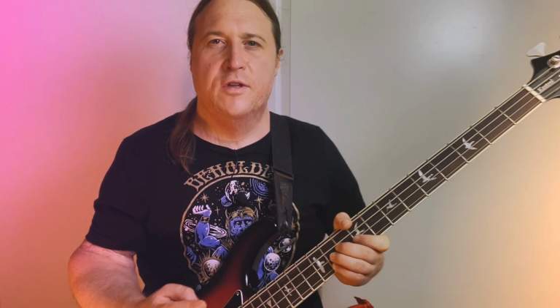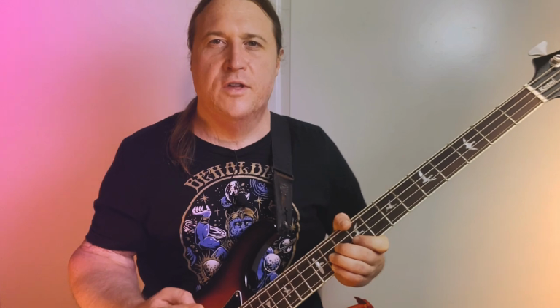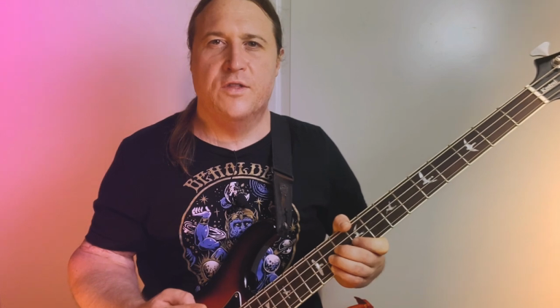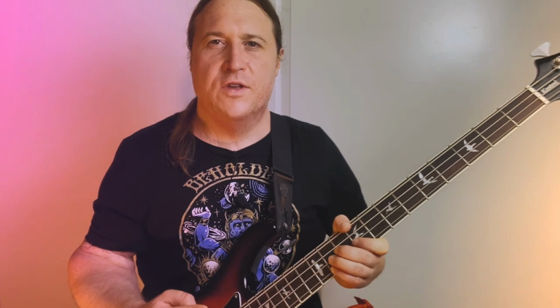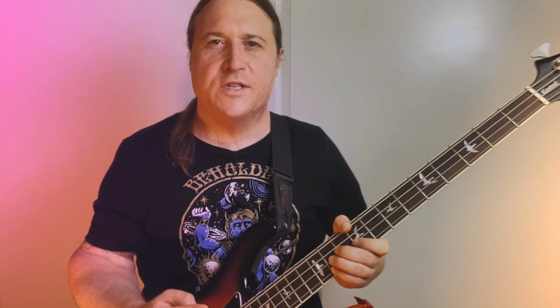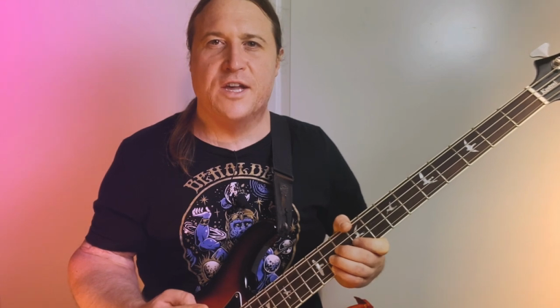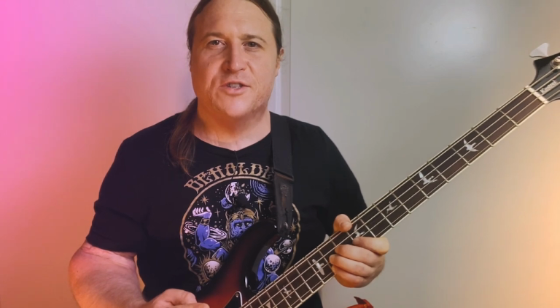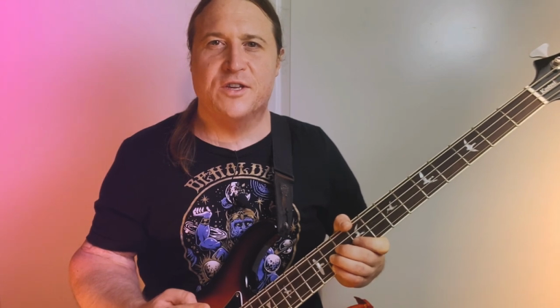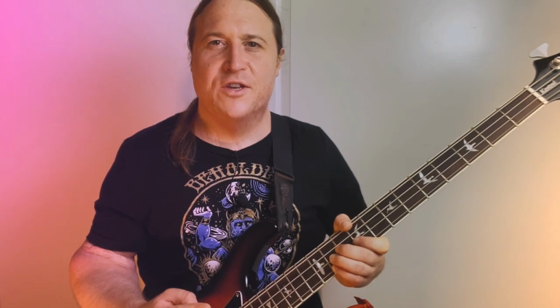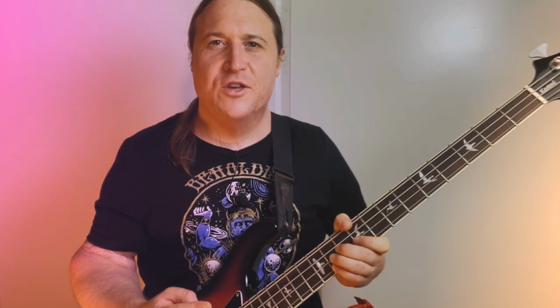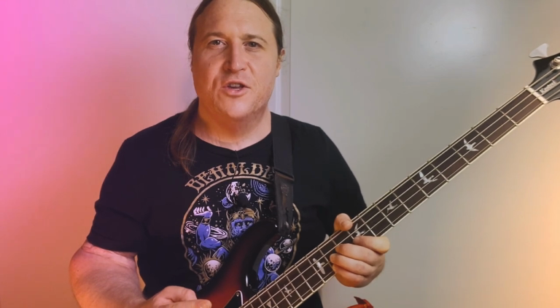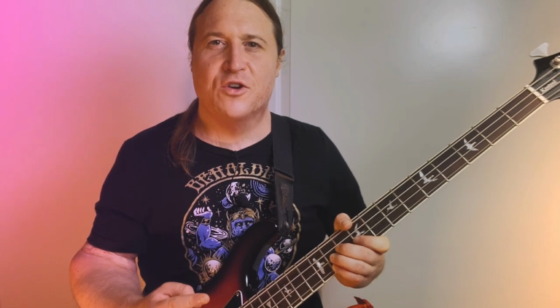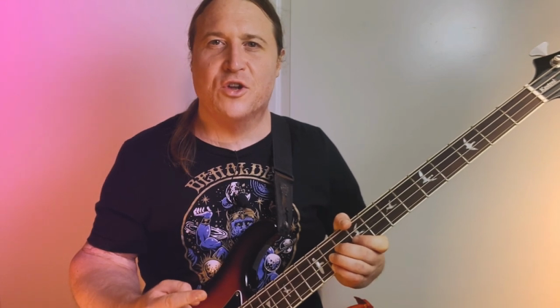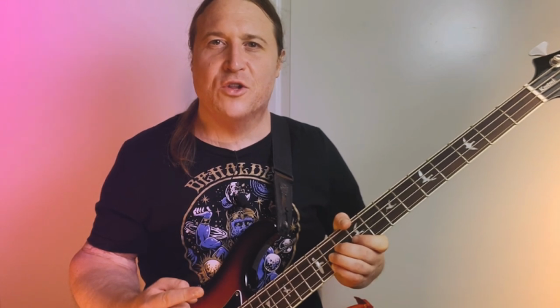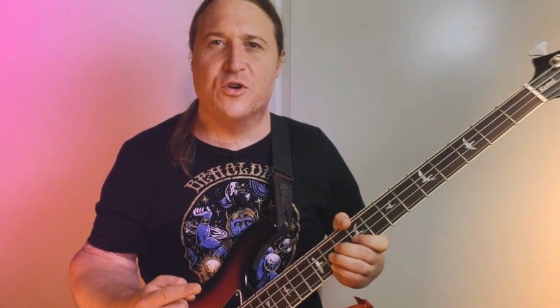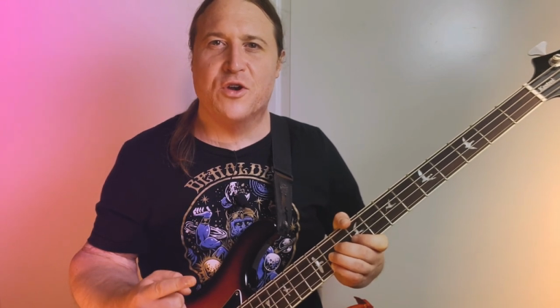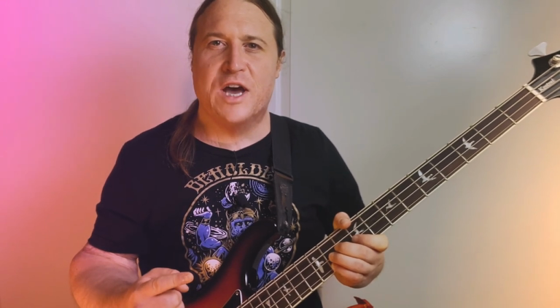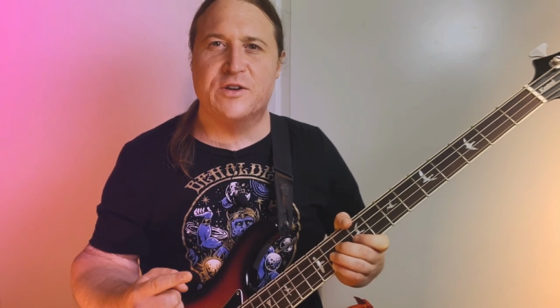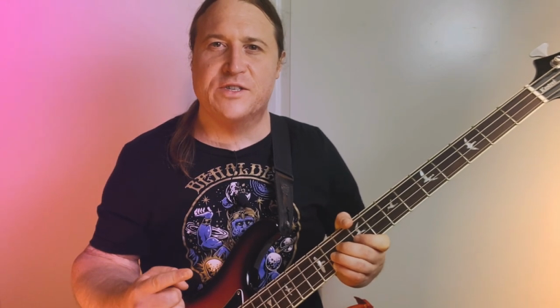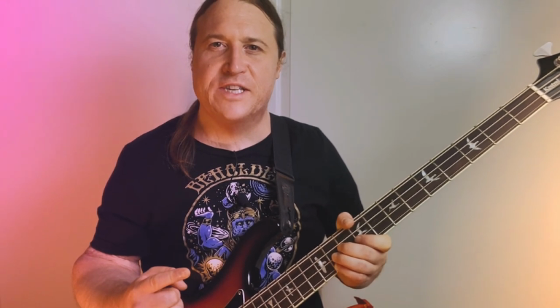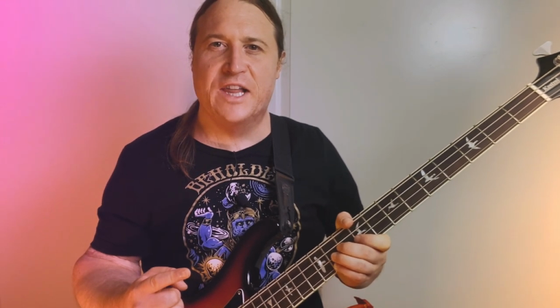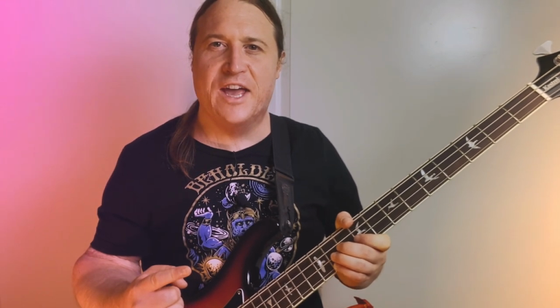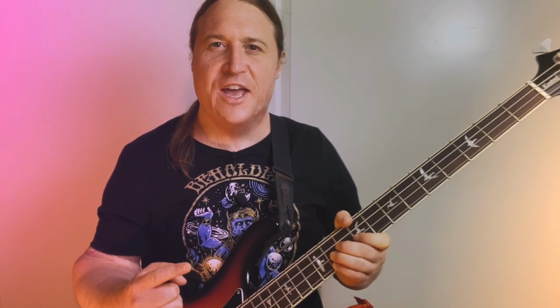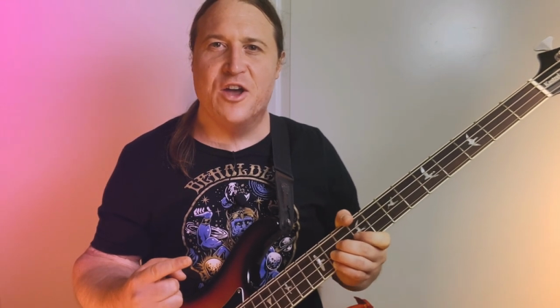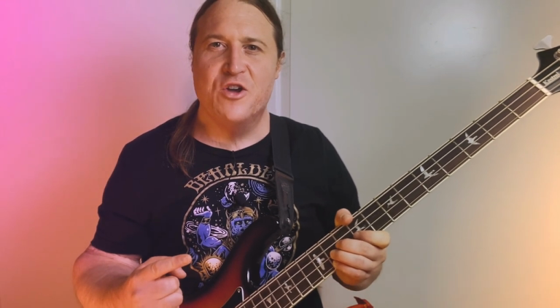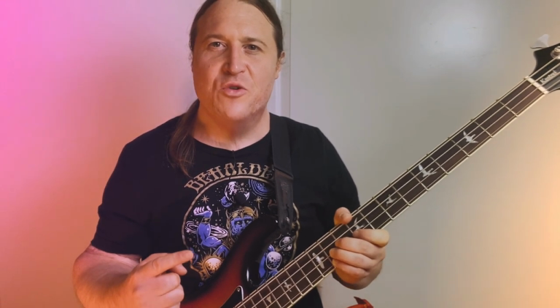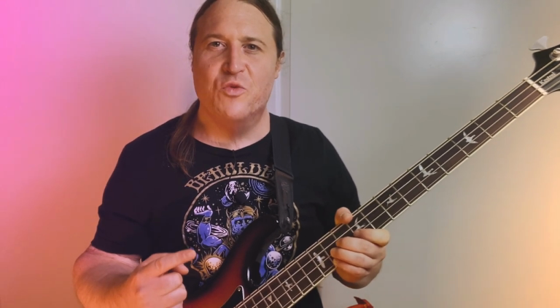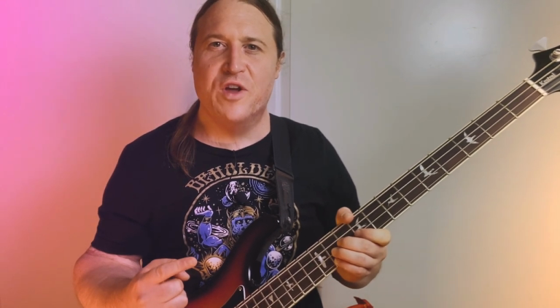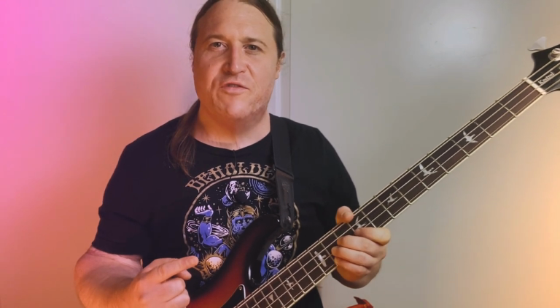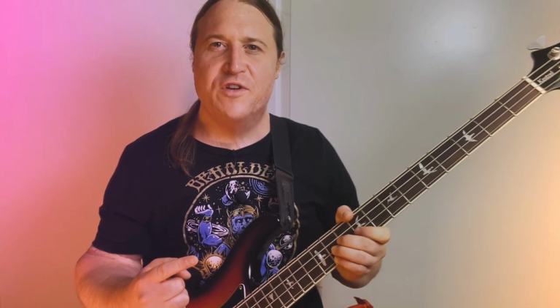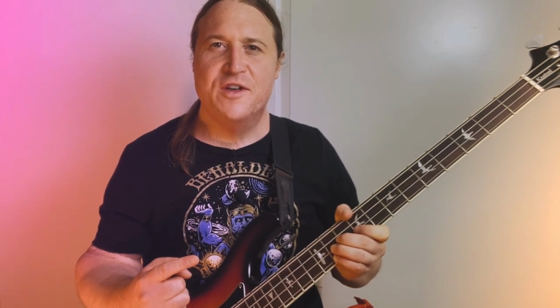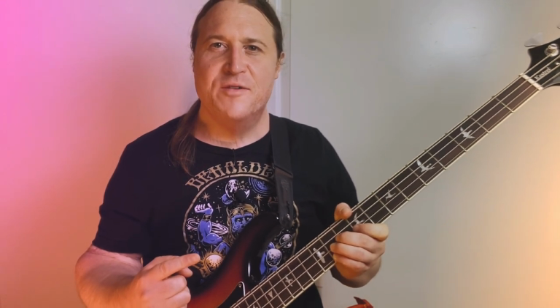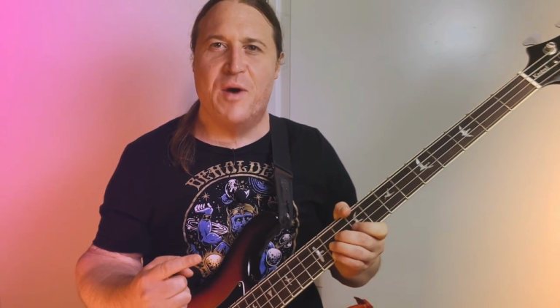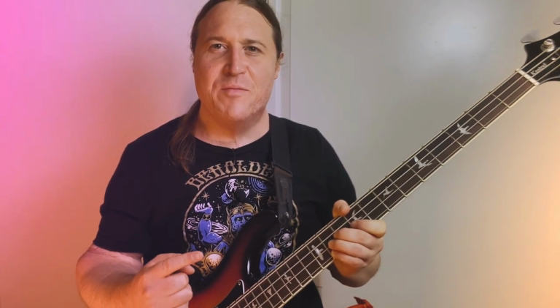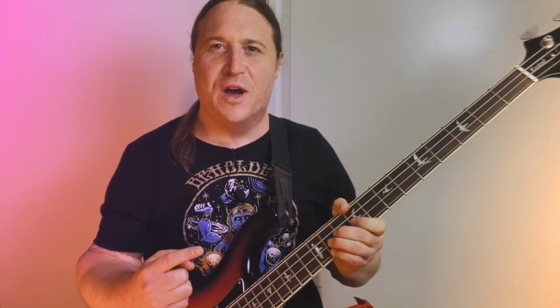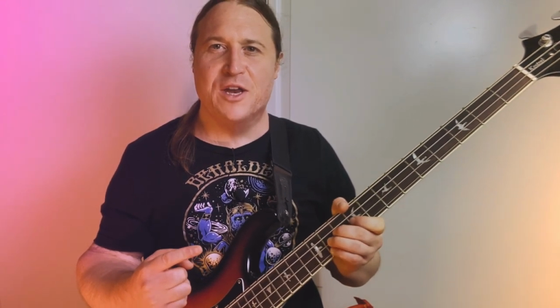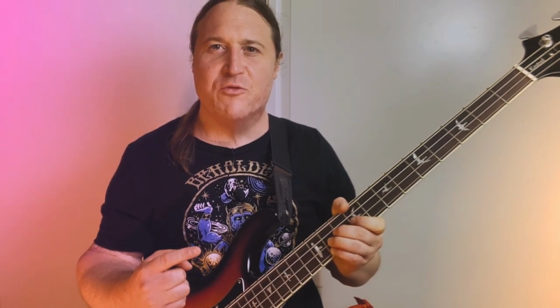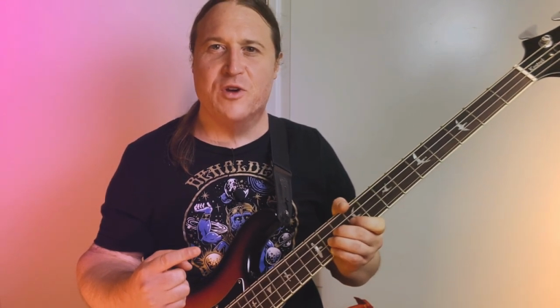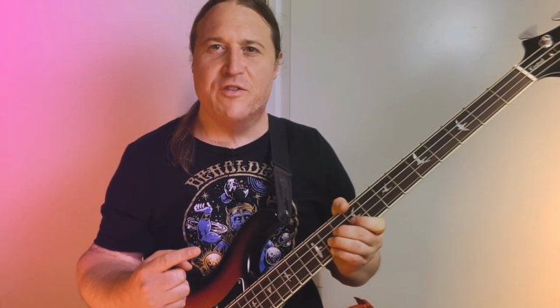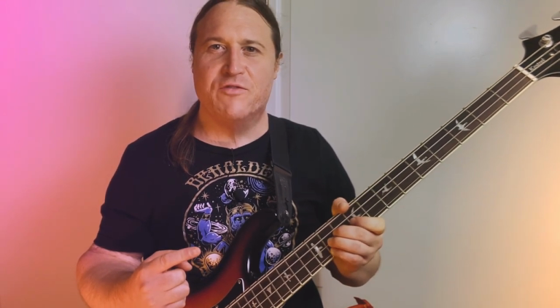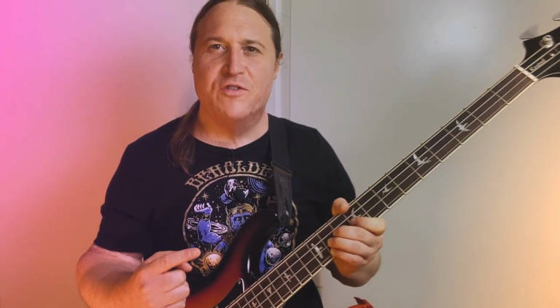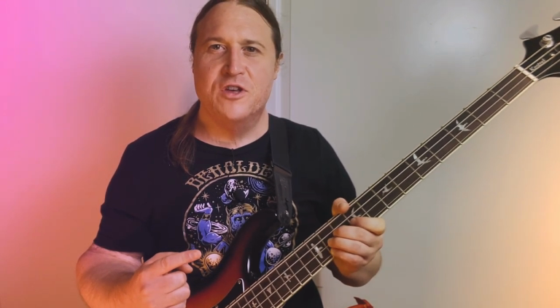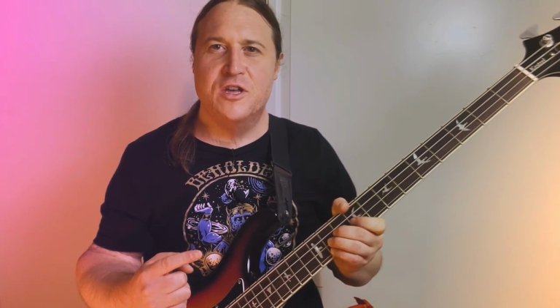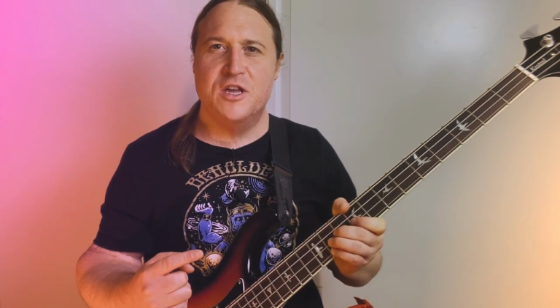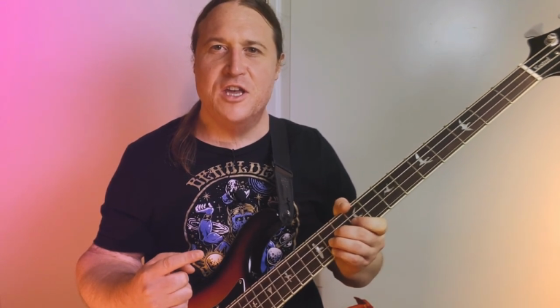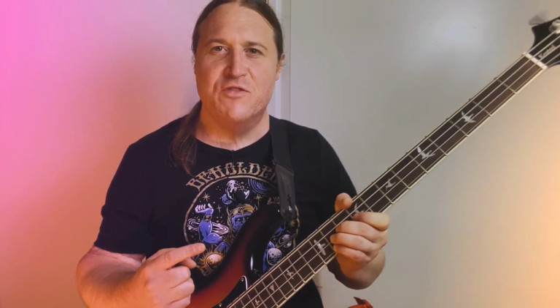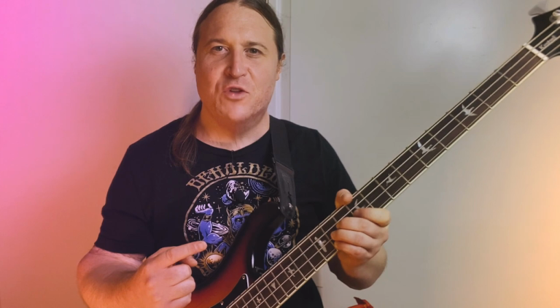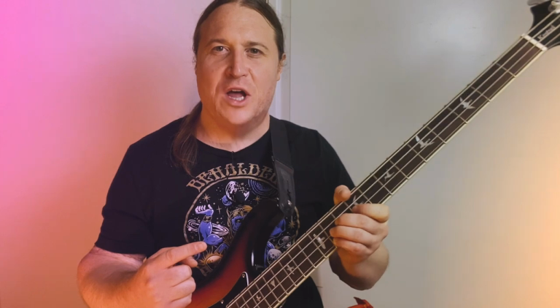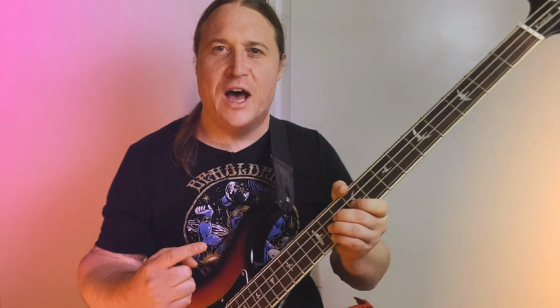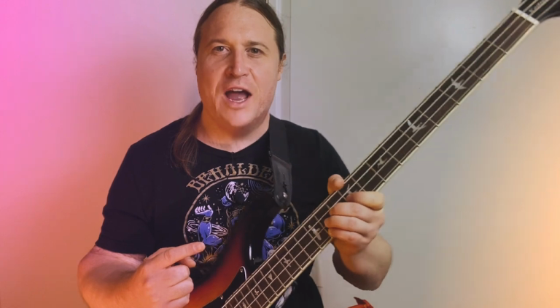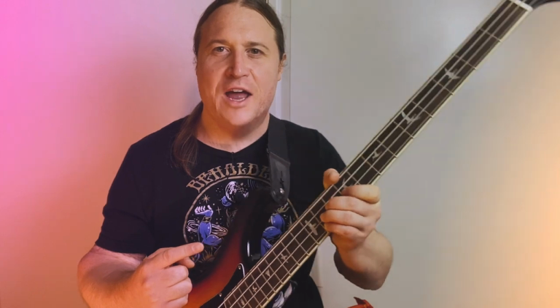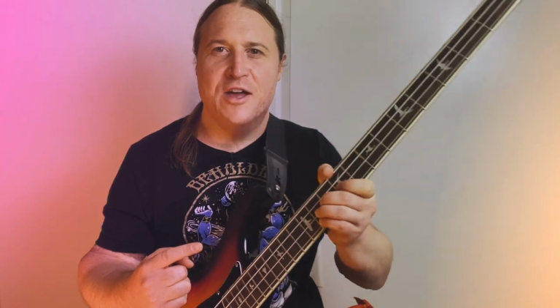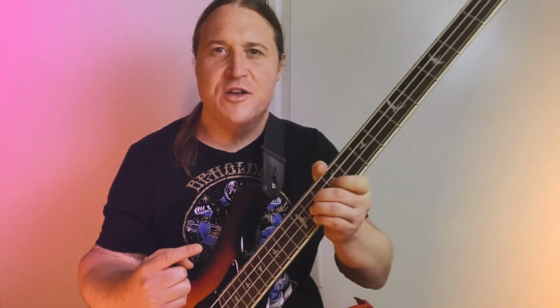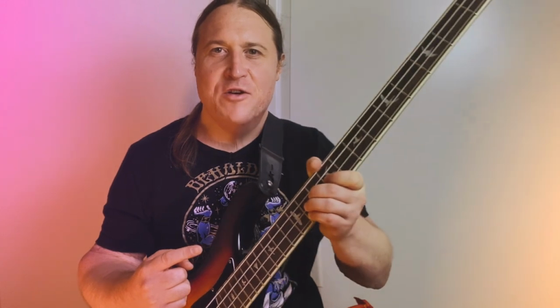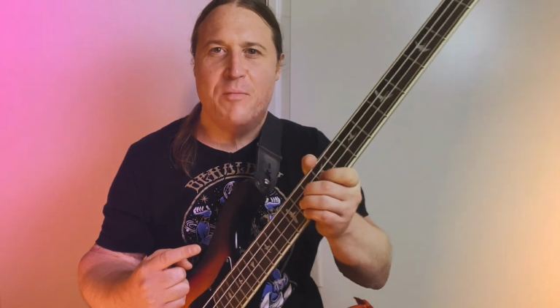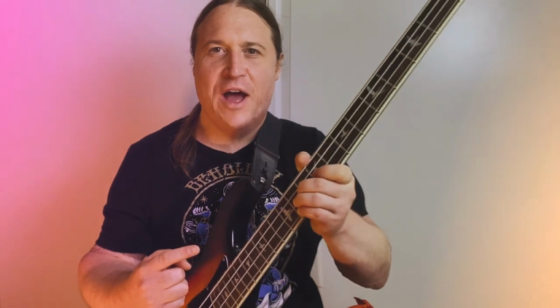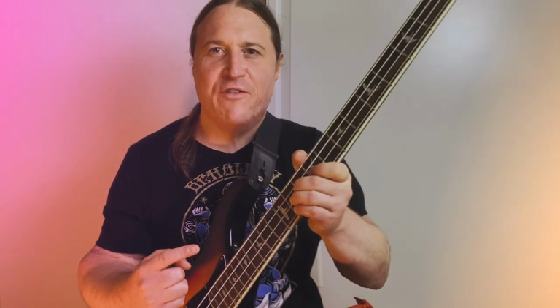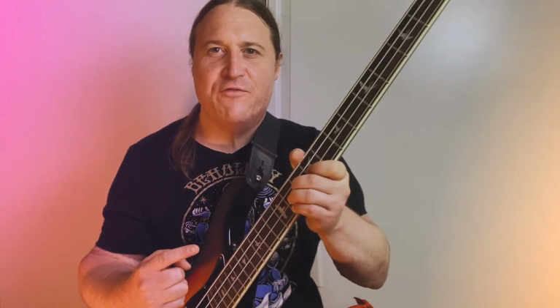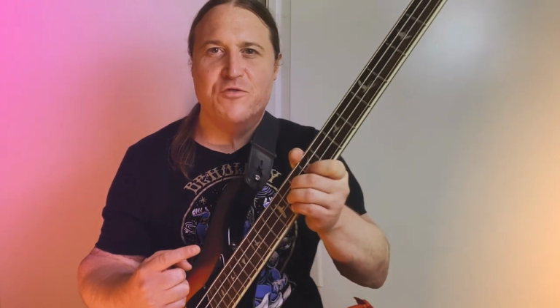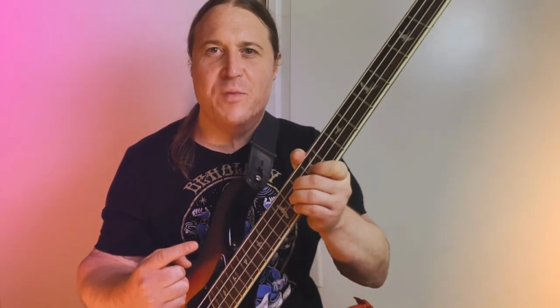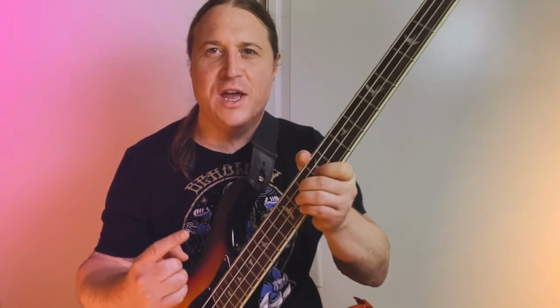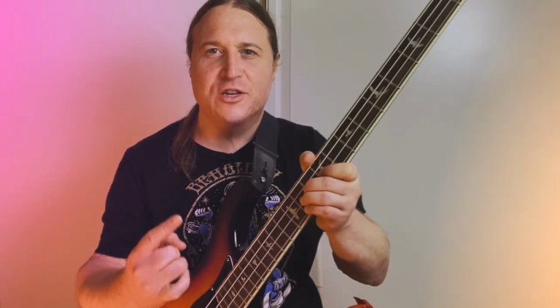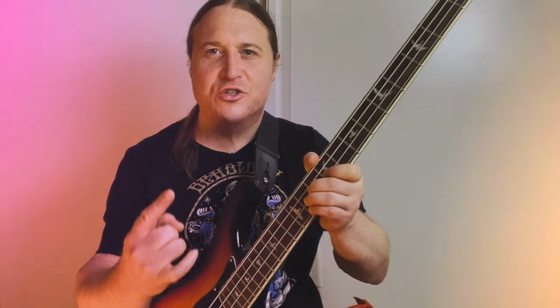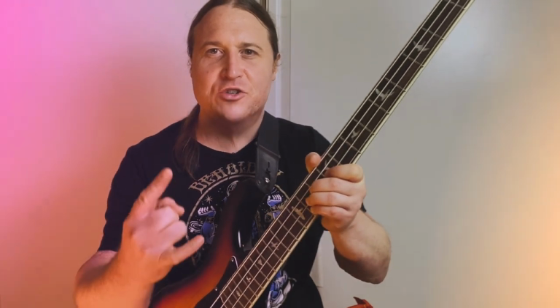In this lesson, you're going to learn how to play 'Evil Eye' by Fu Manchu.